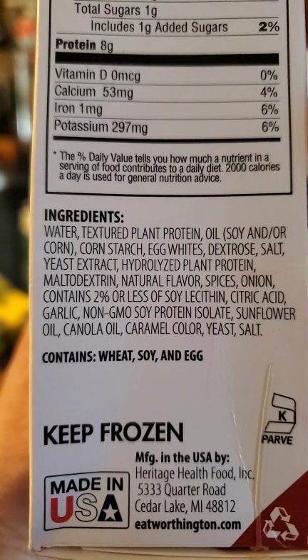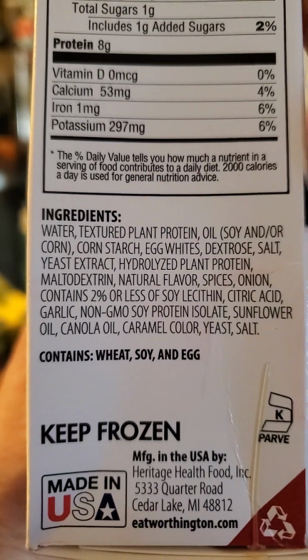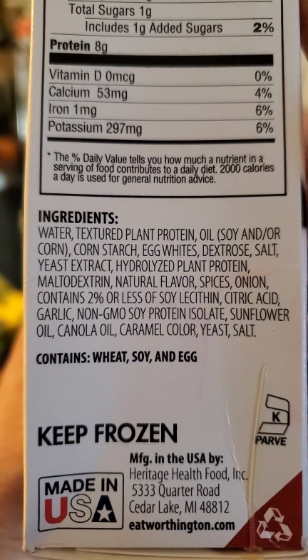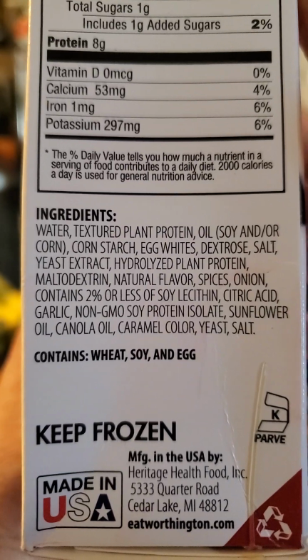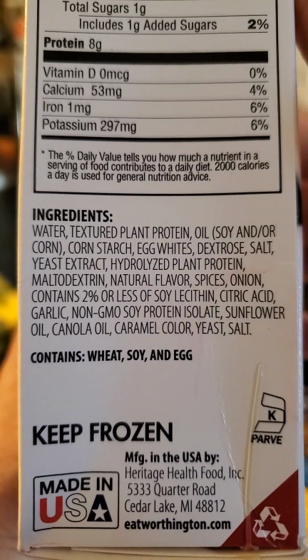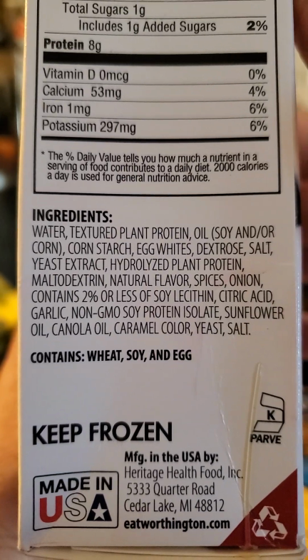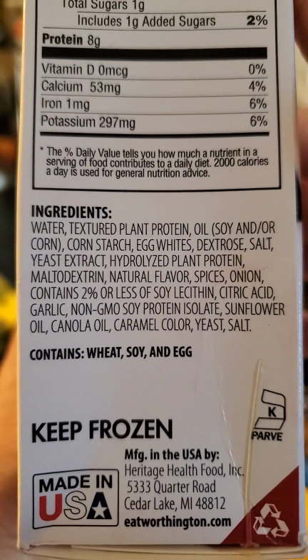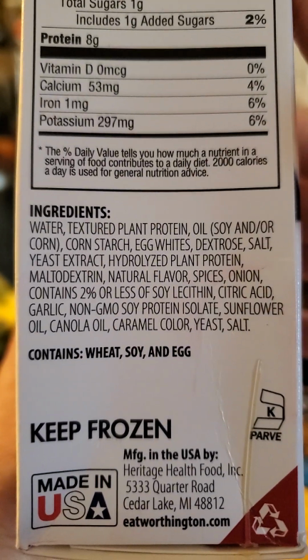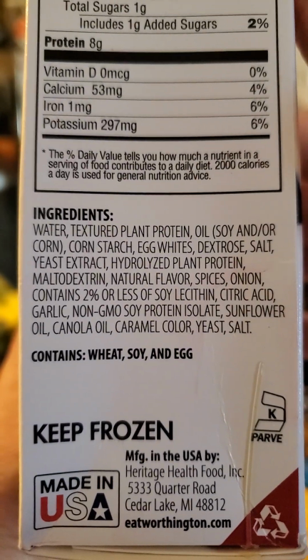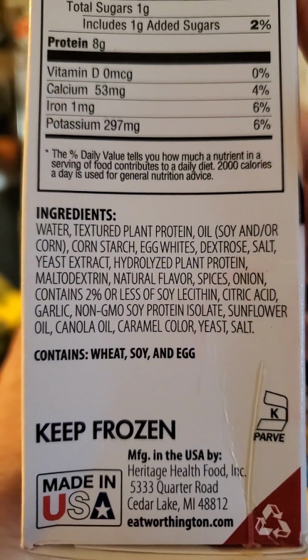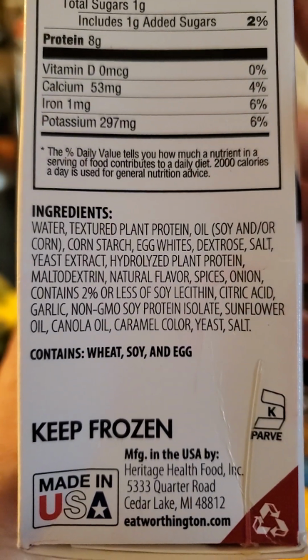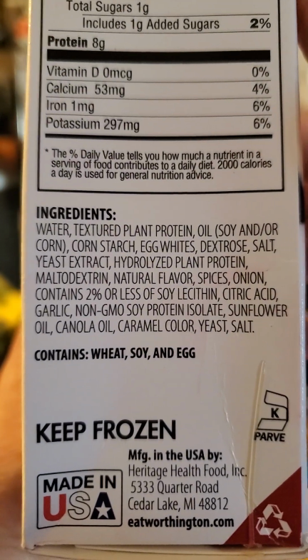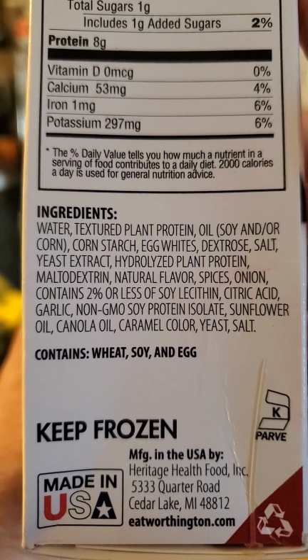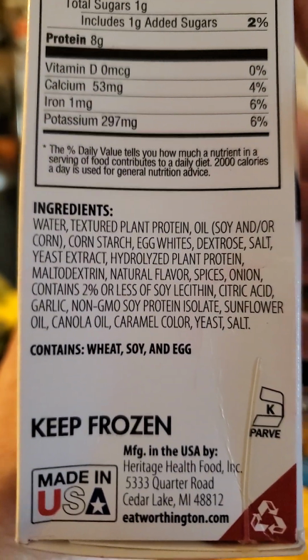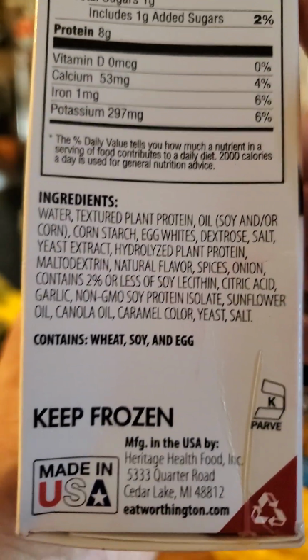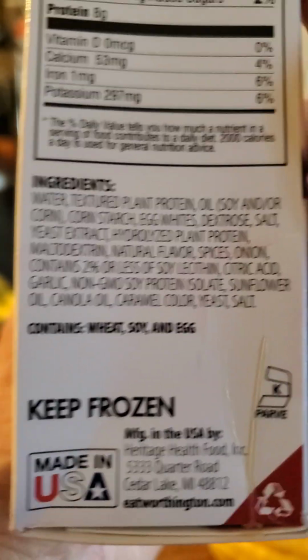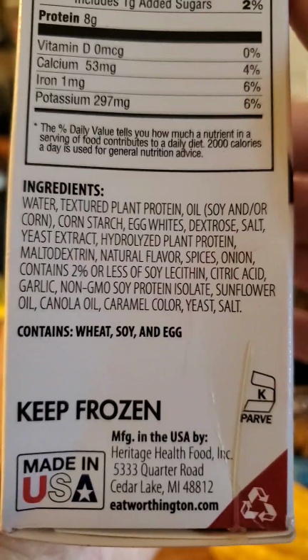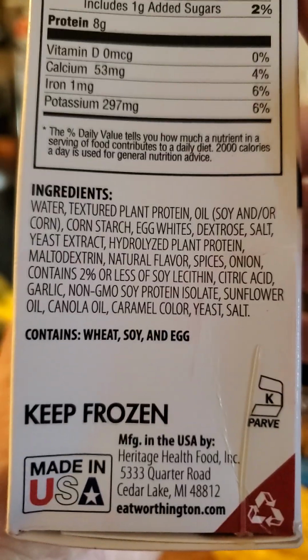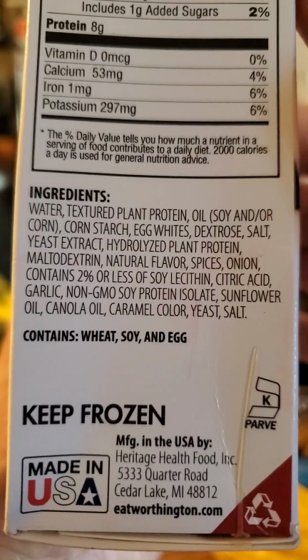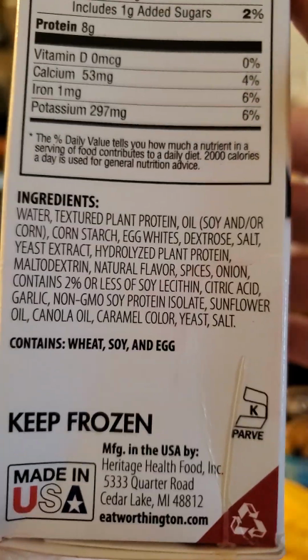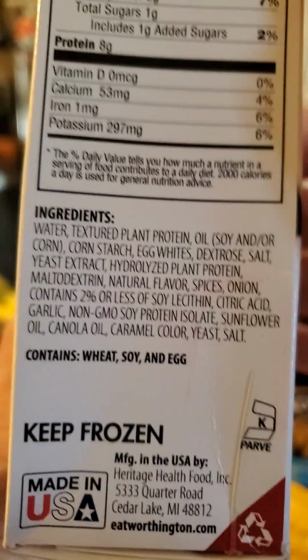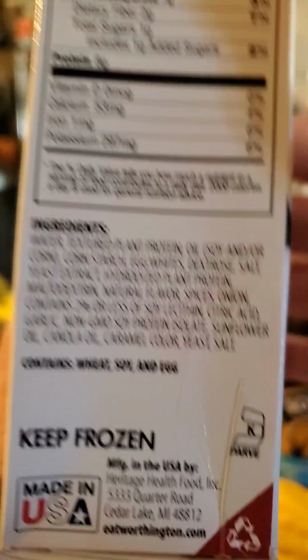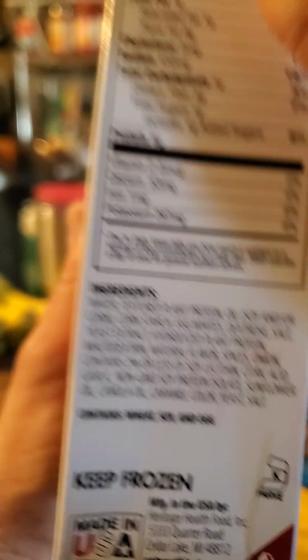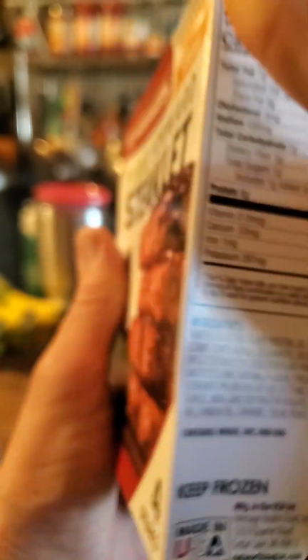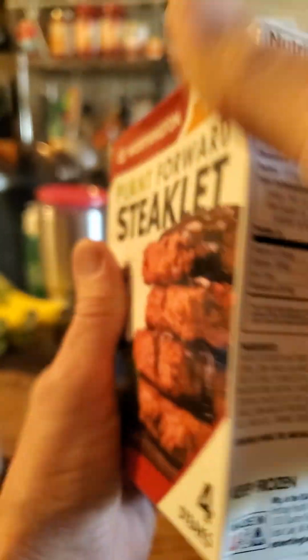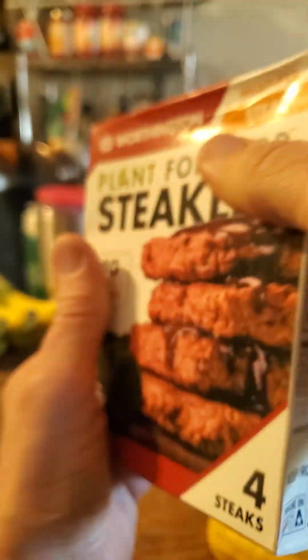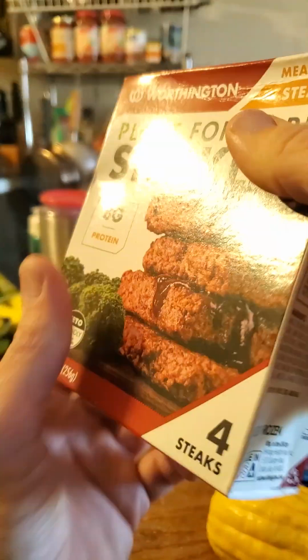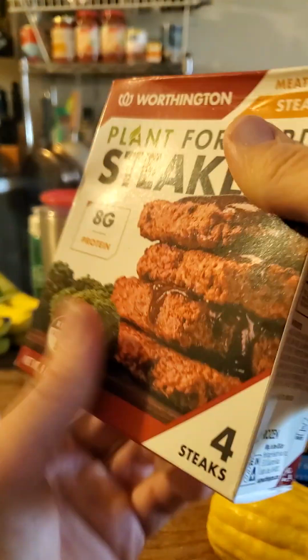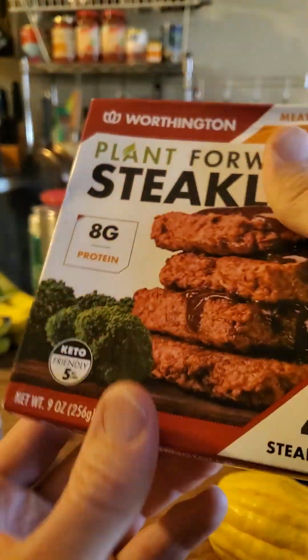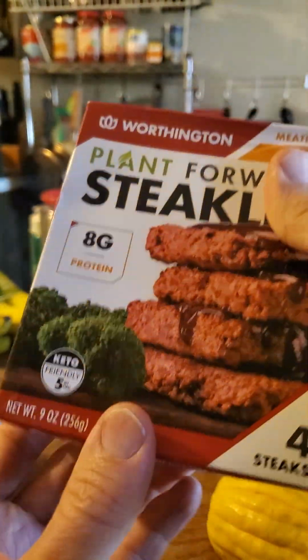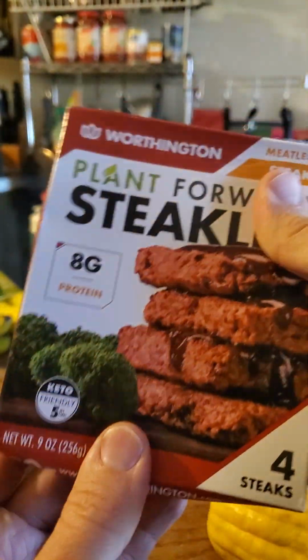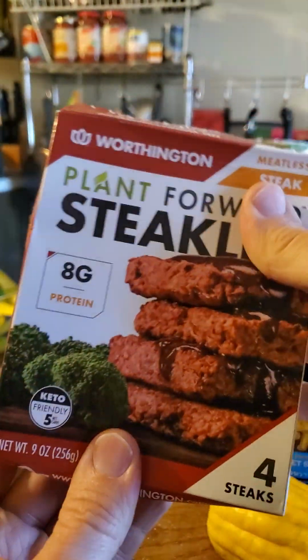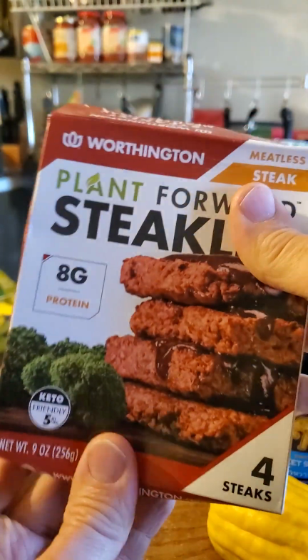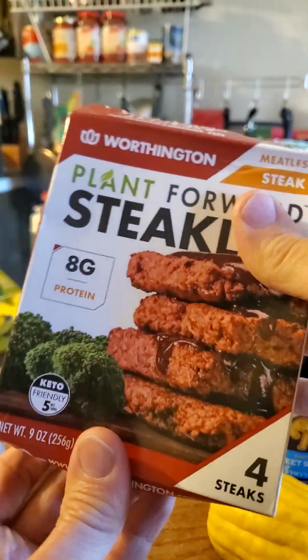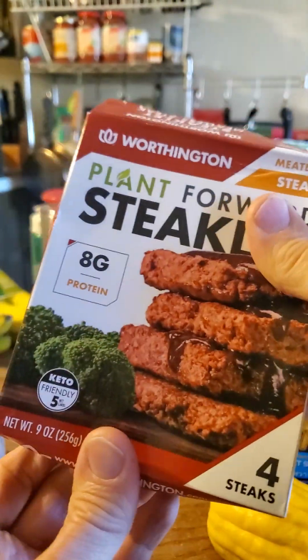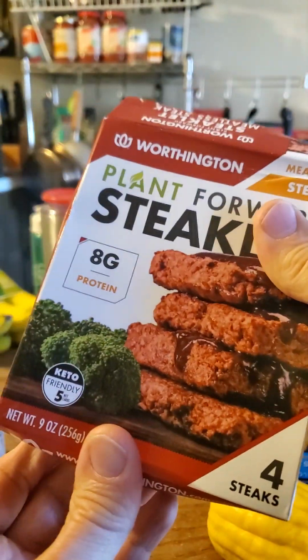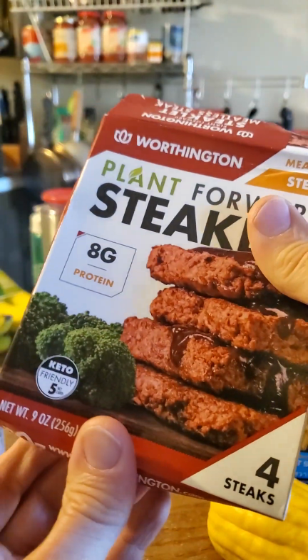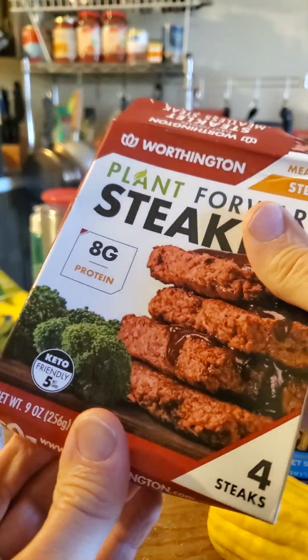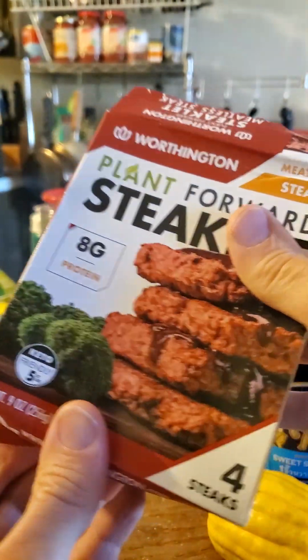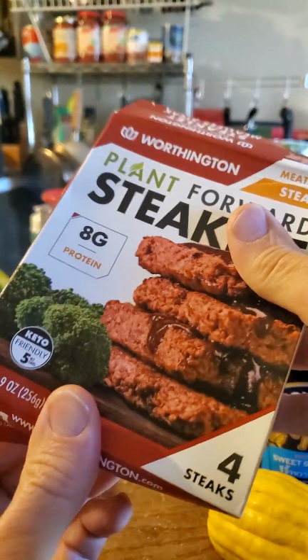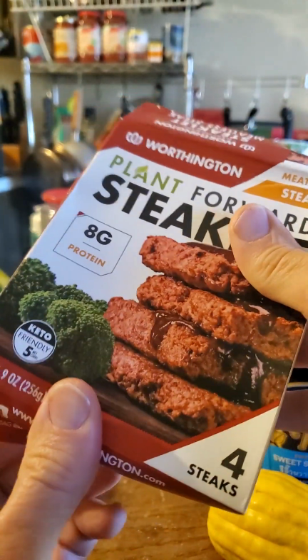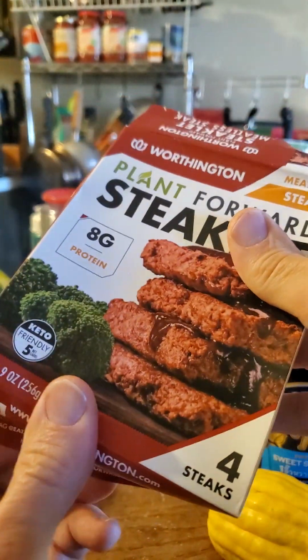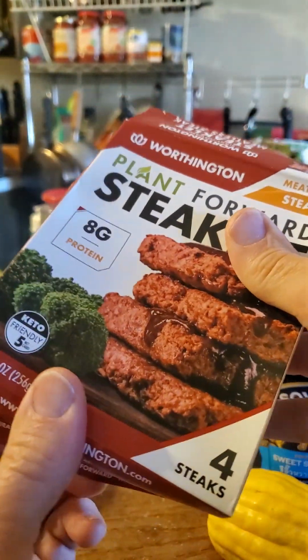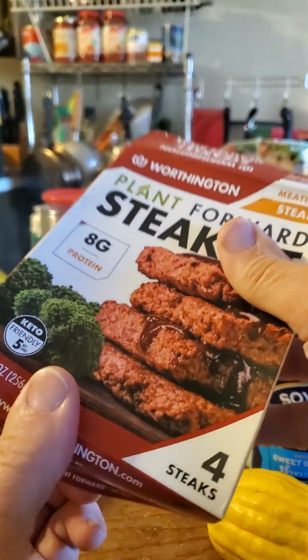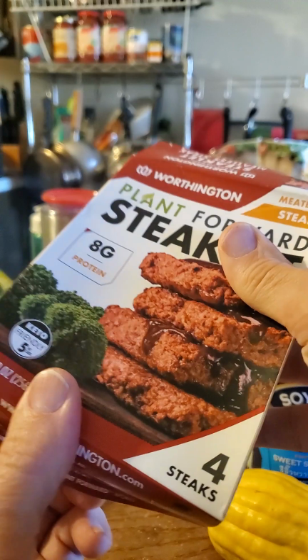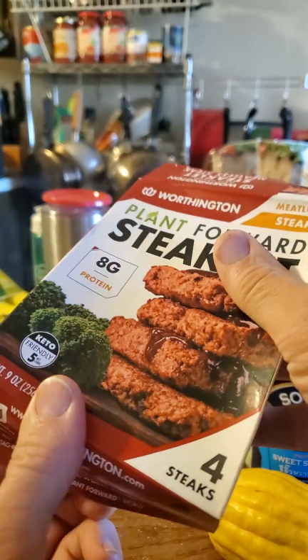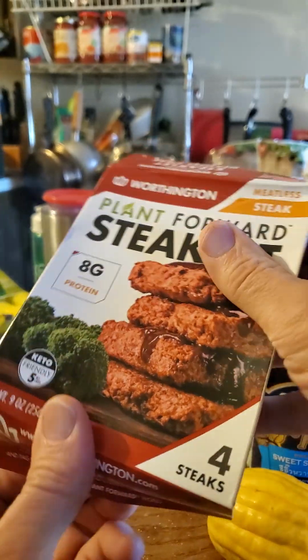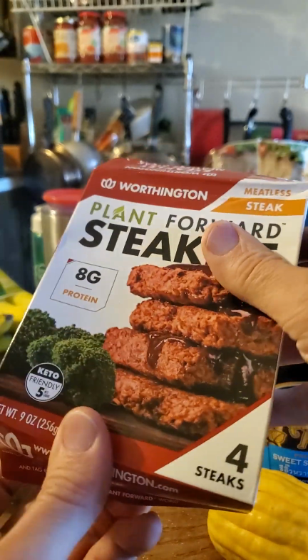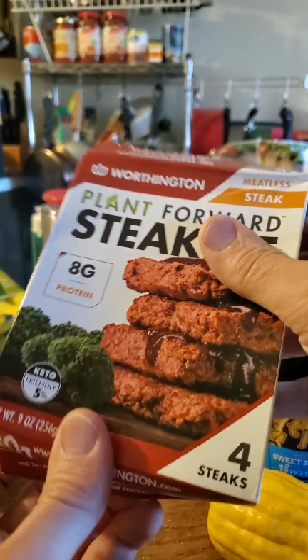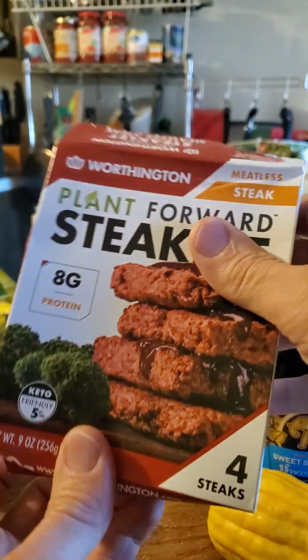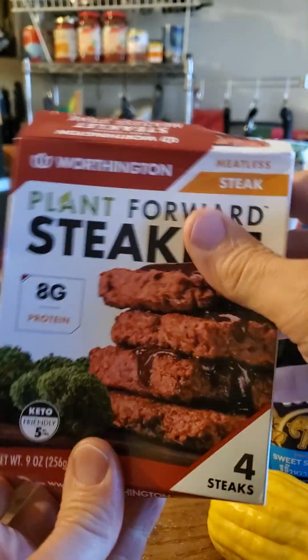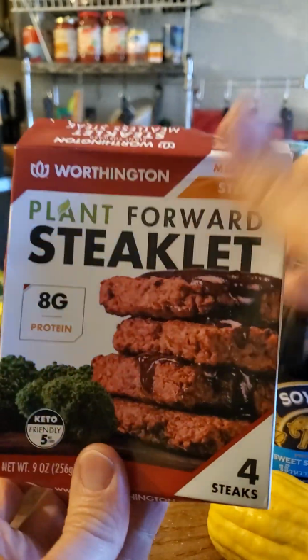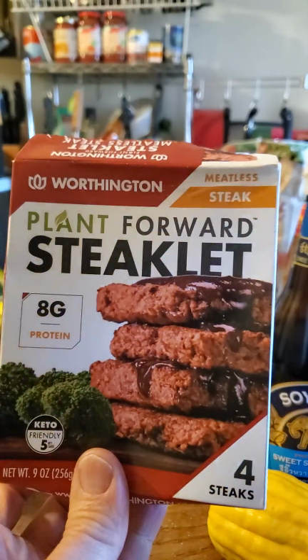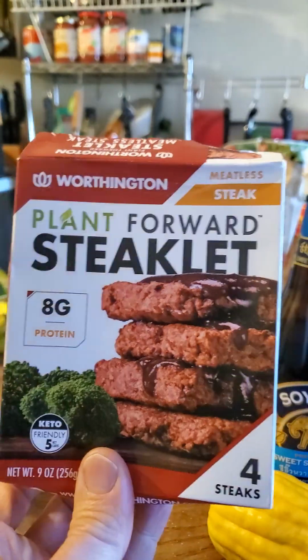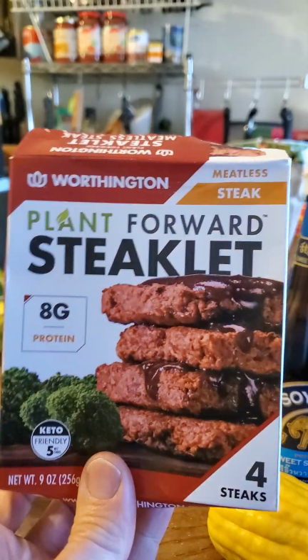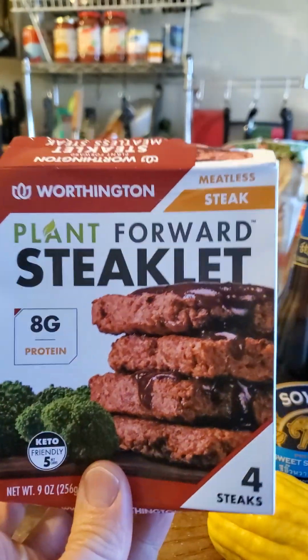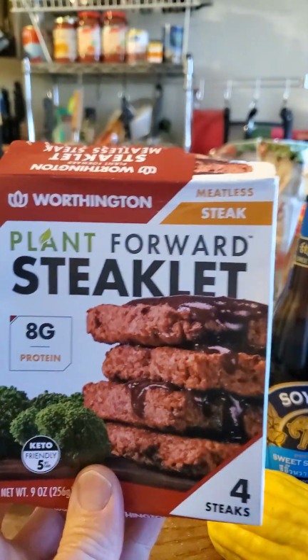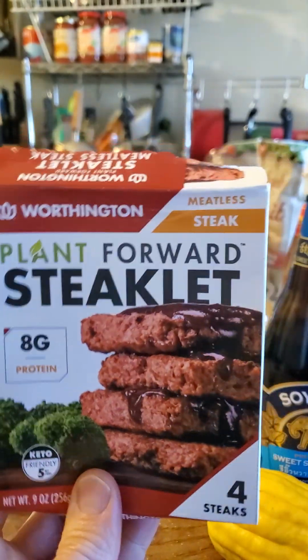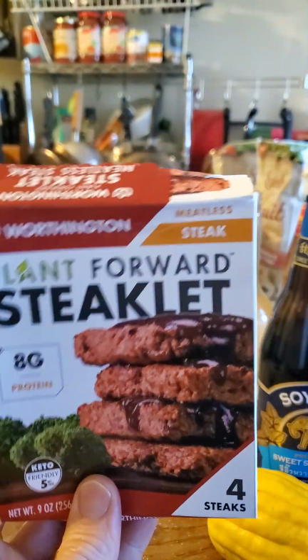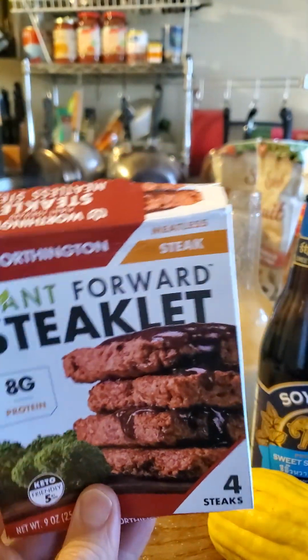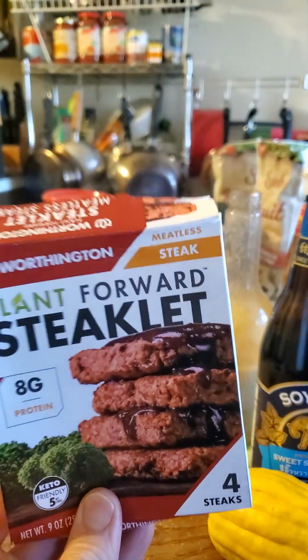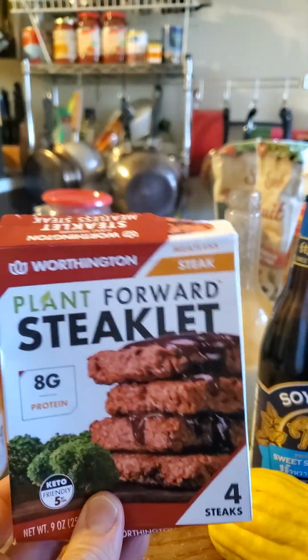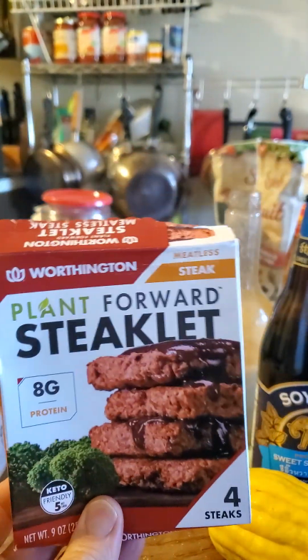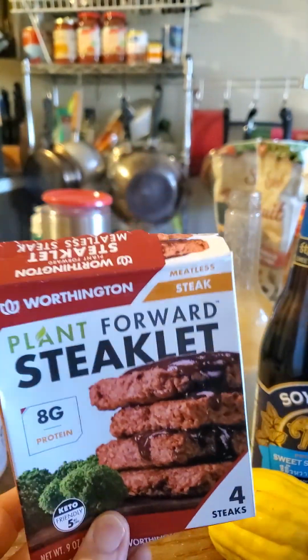But it is not vegan — it's vegetarian. It's got egg in it. Well, I guess you can't always win. So let's go ahead and give this a try.